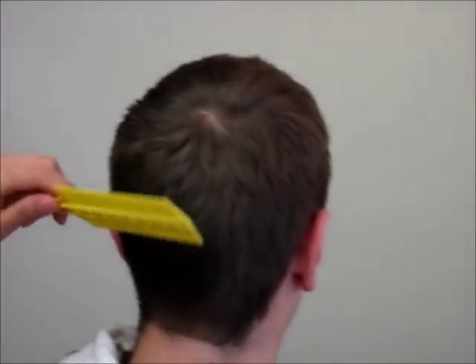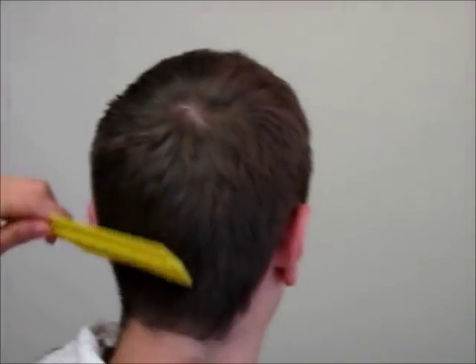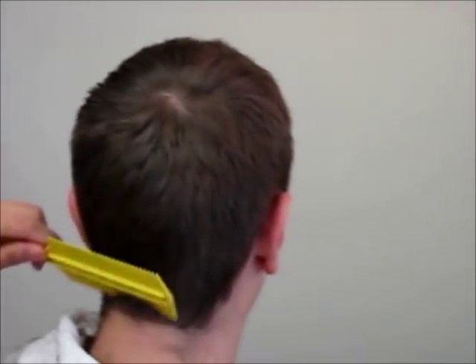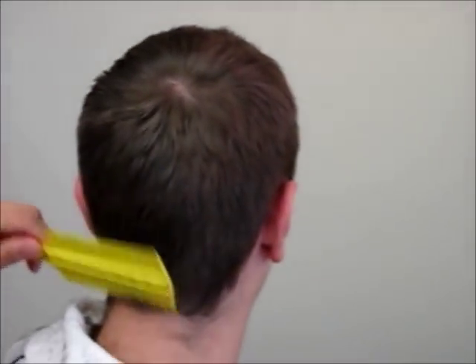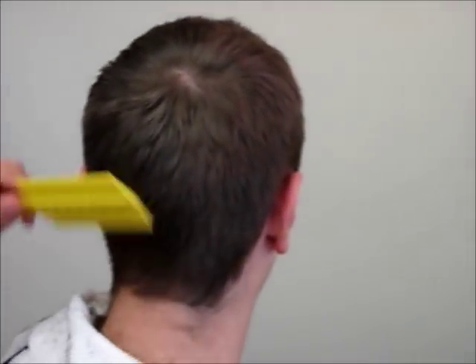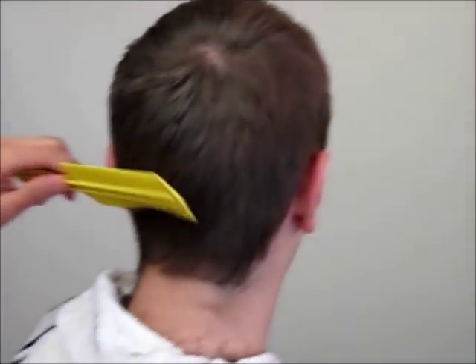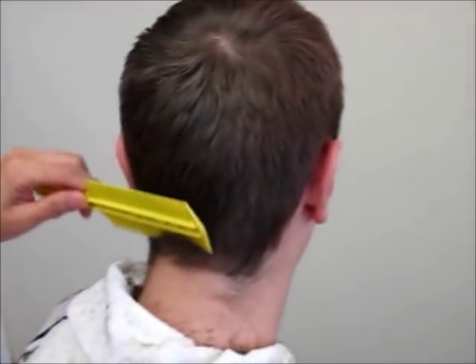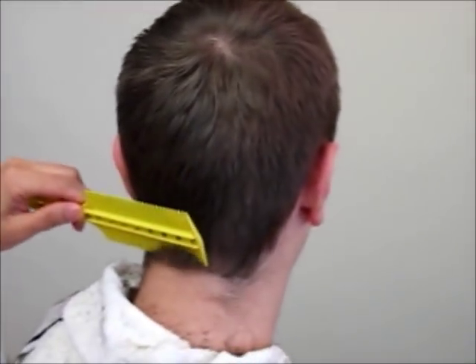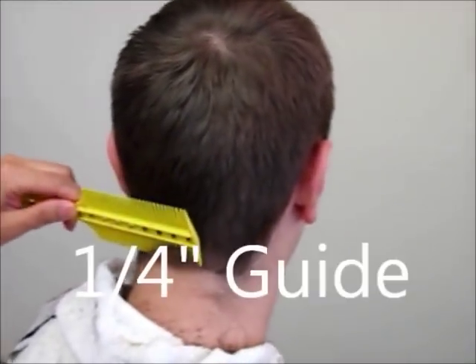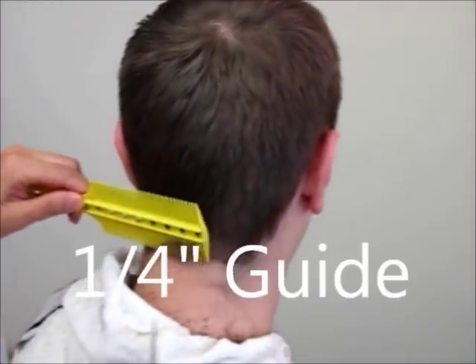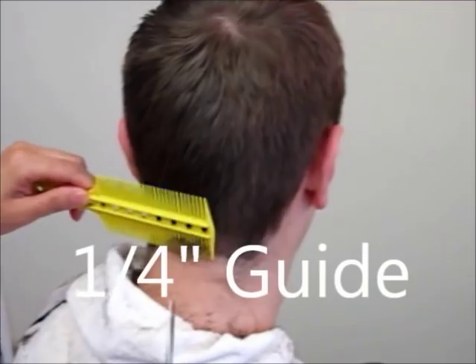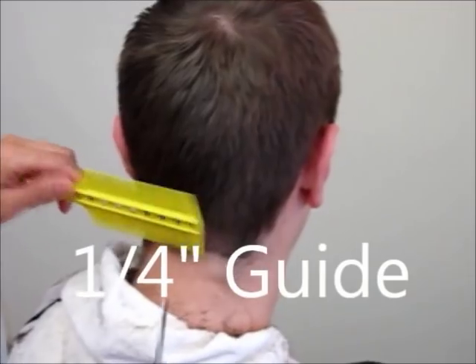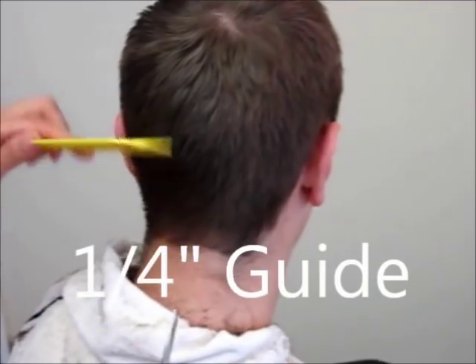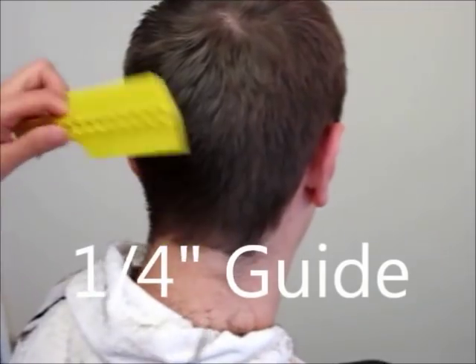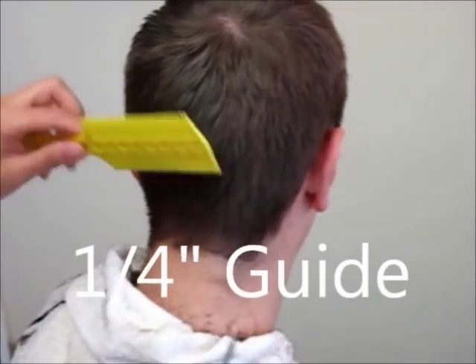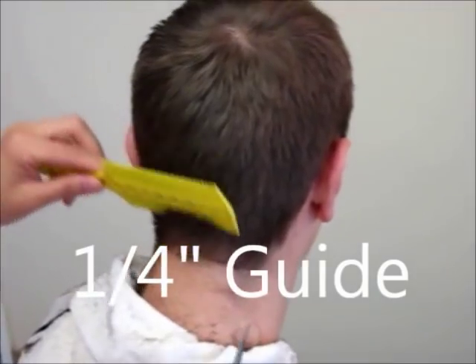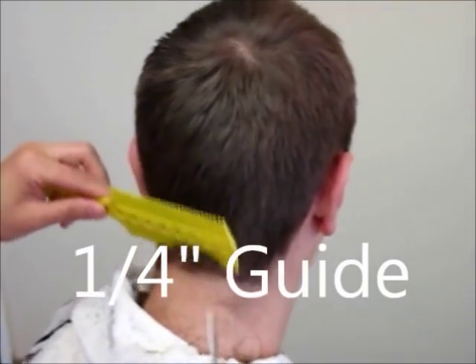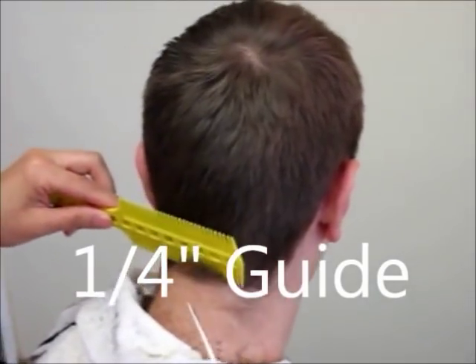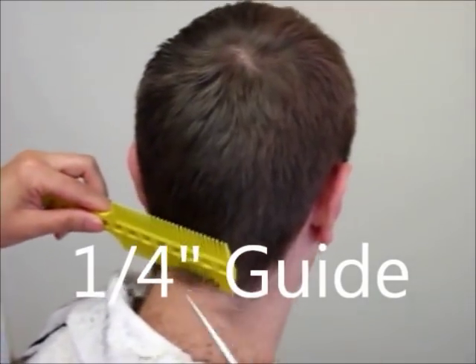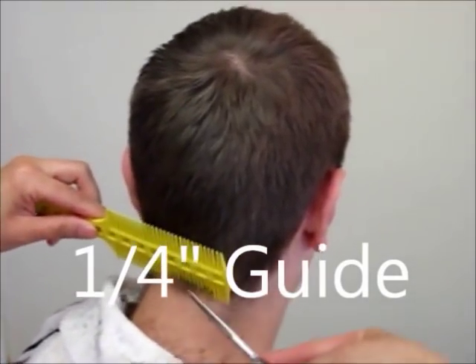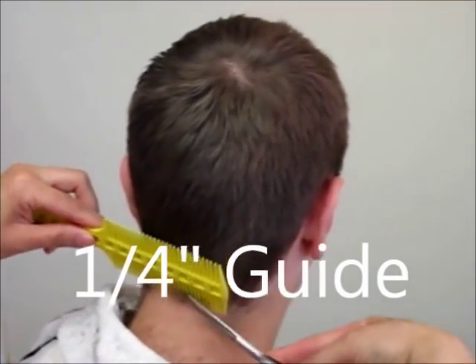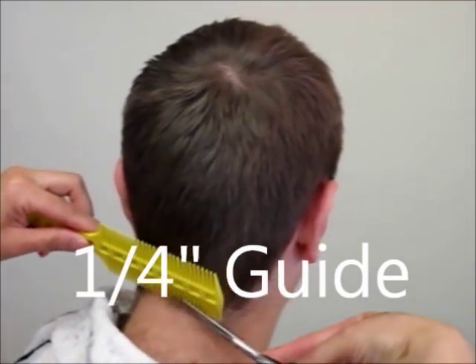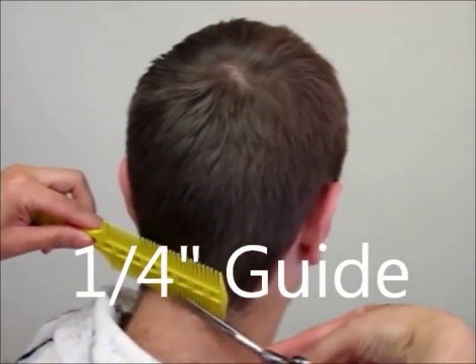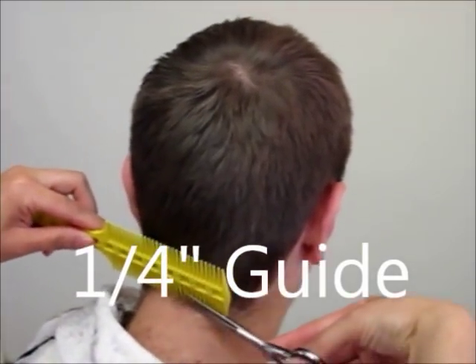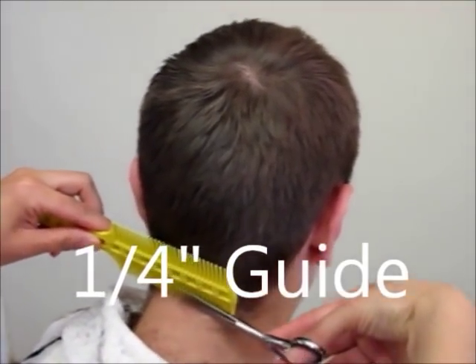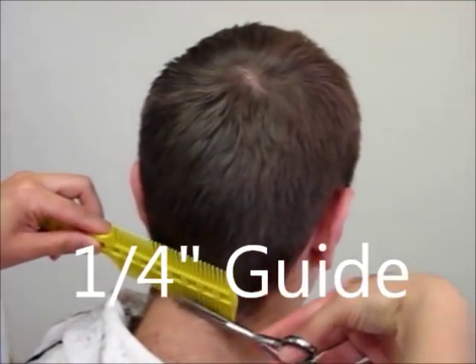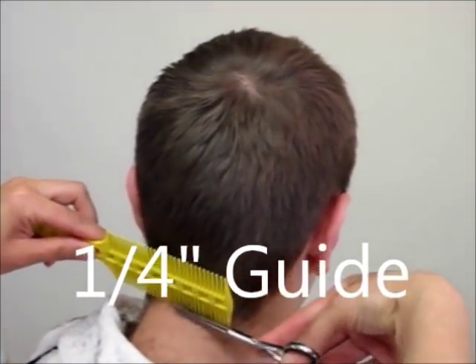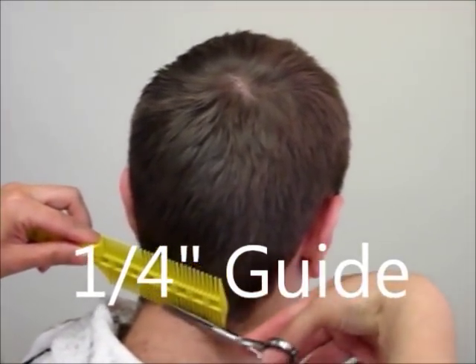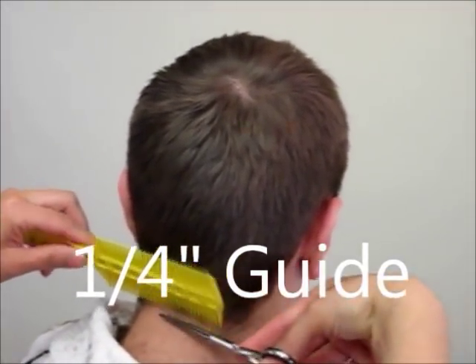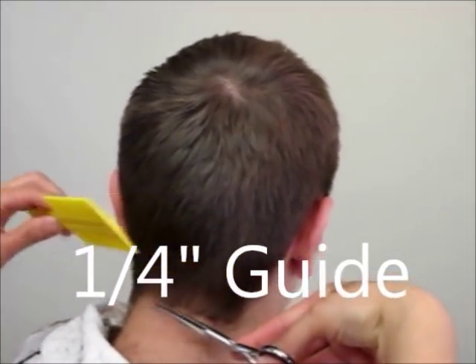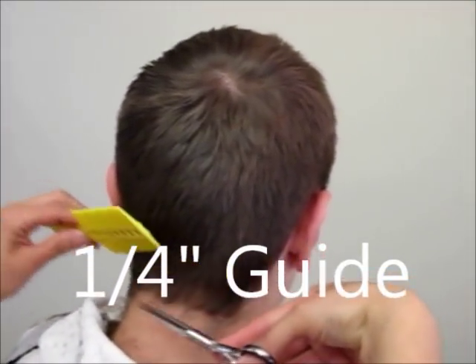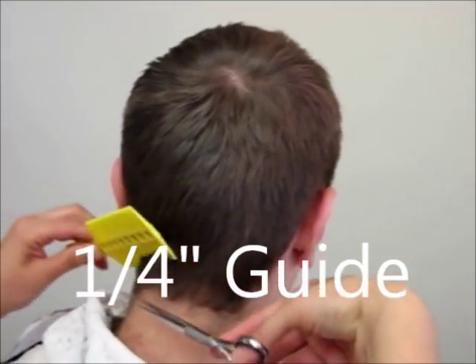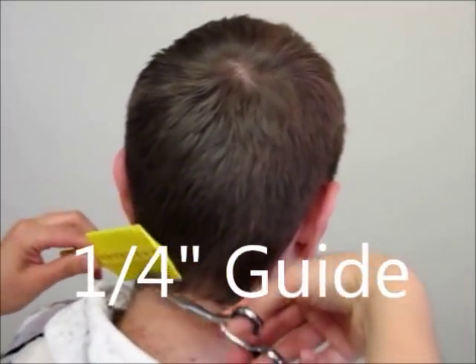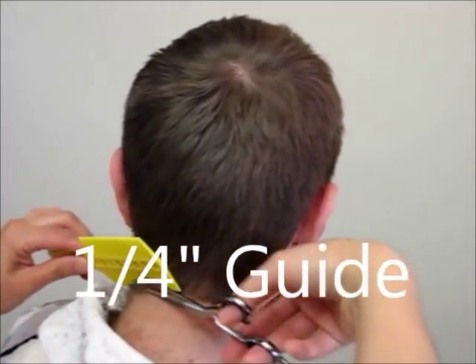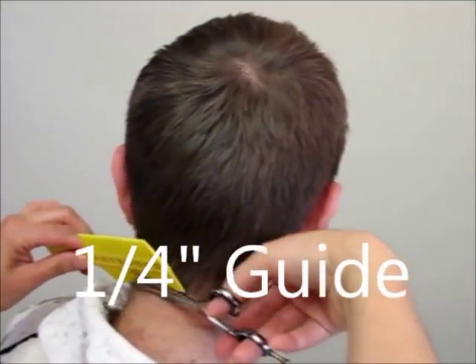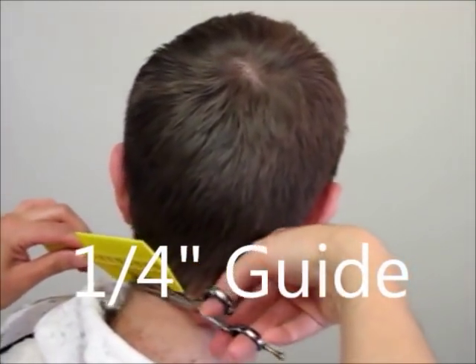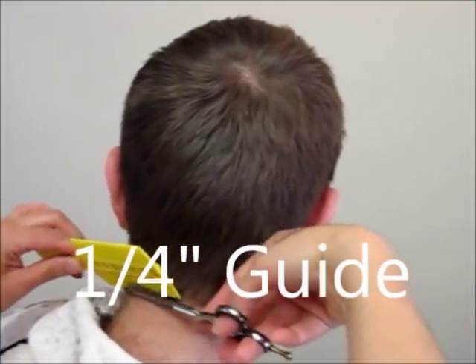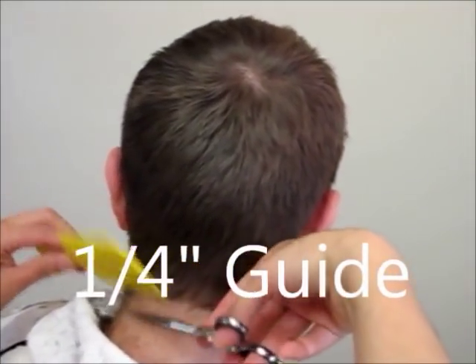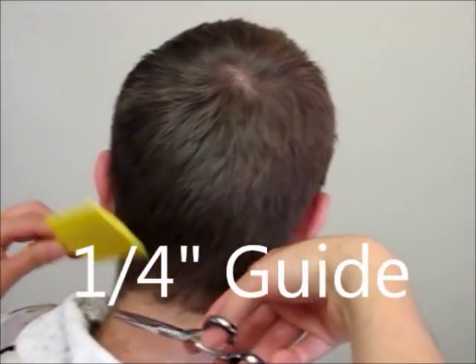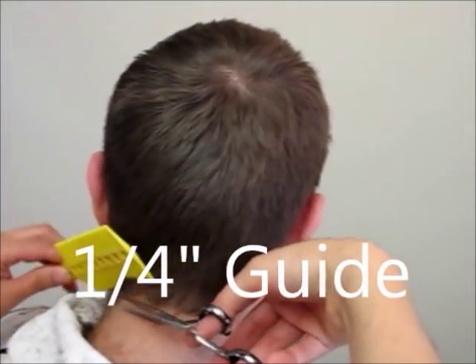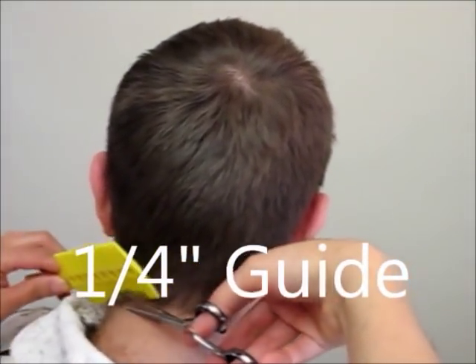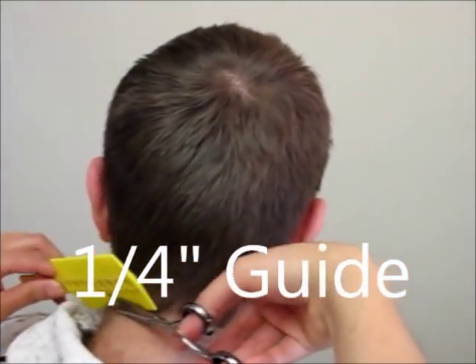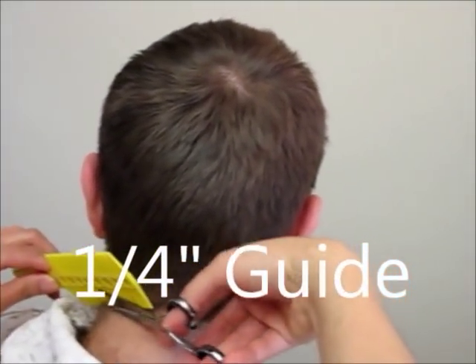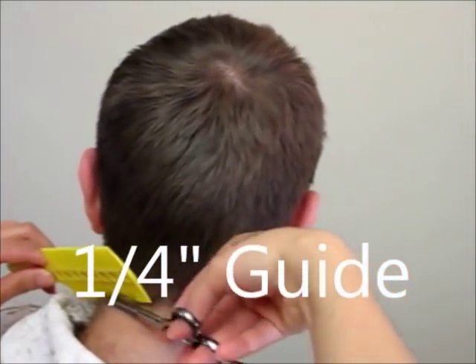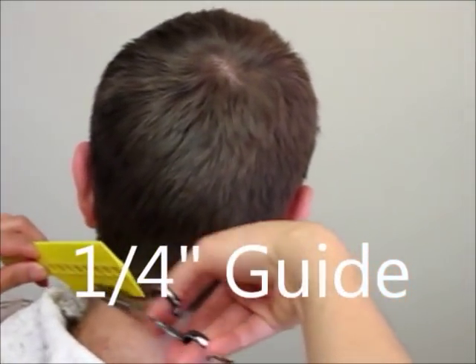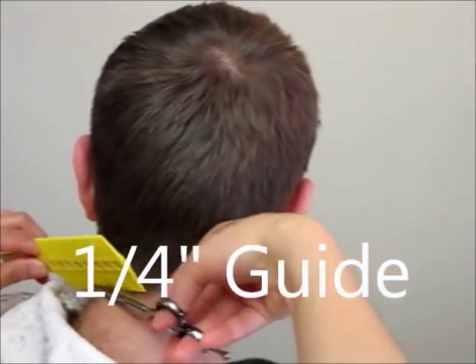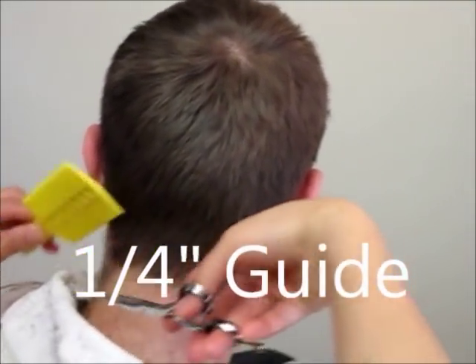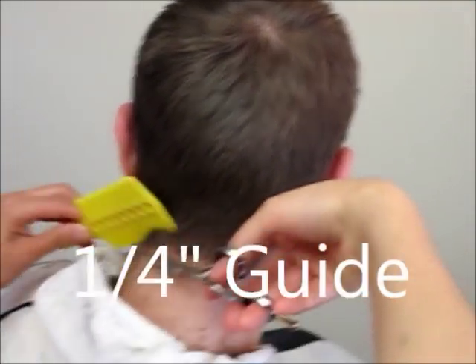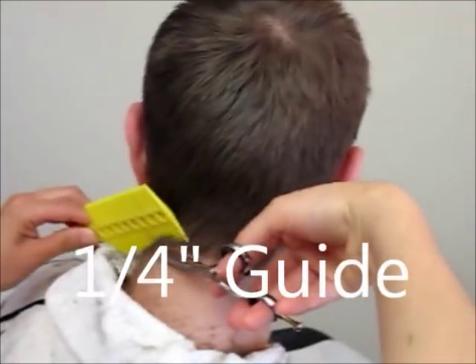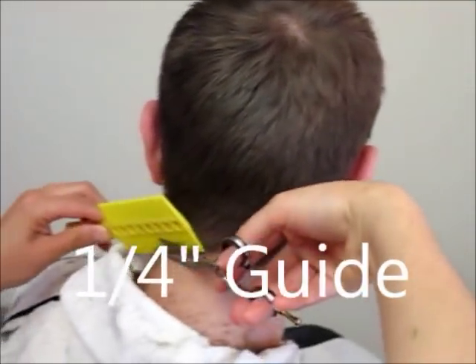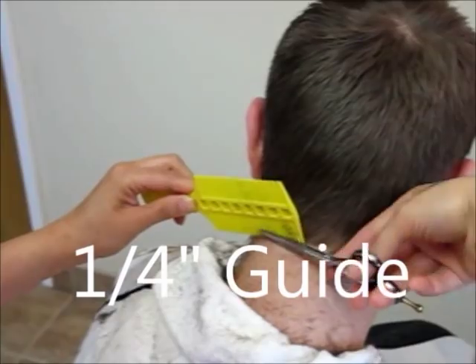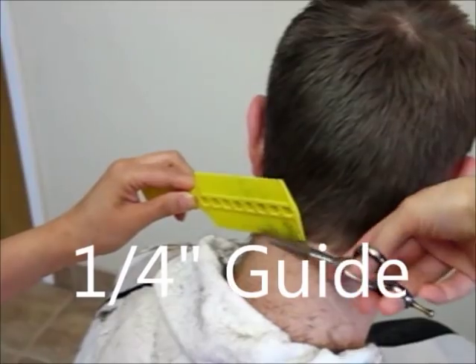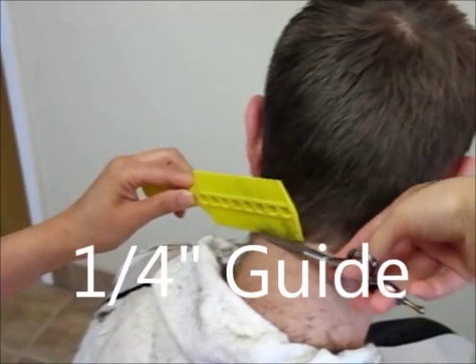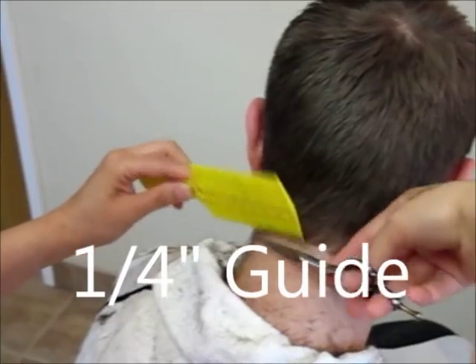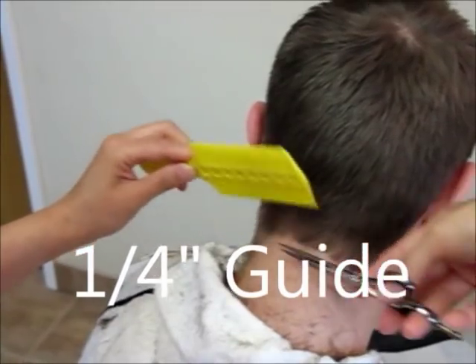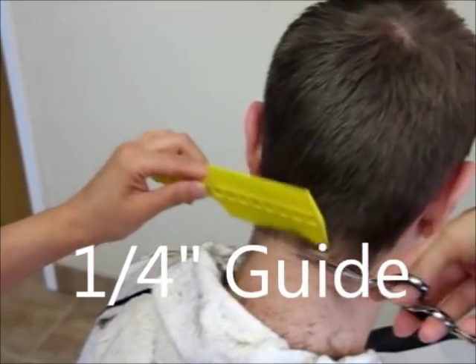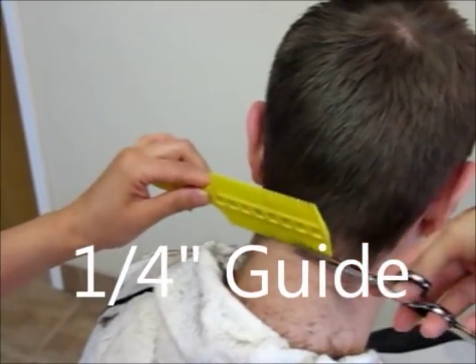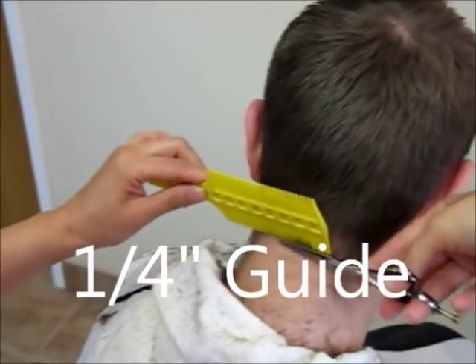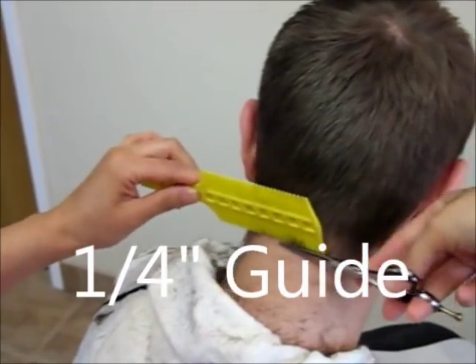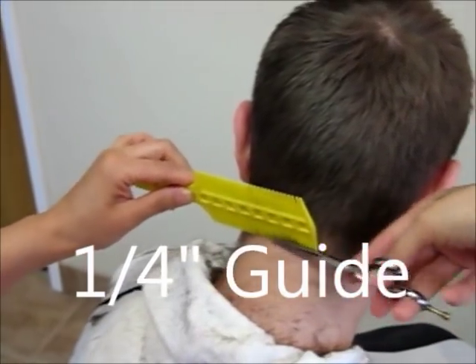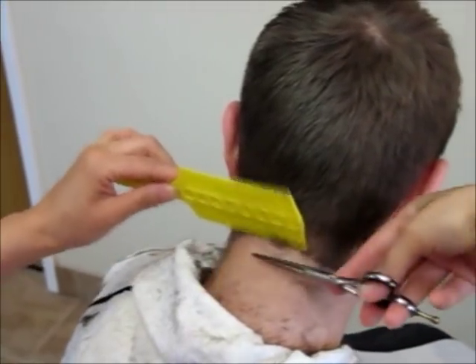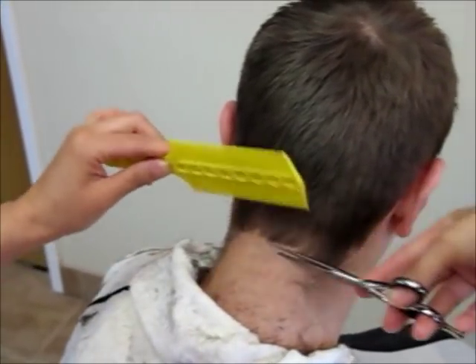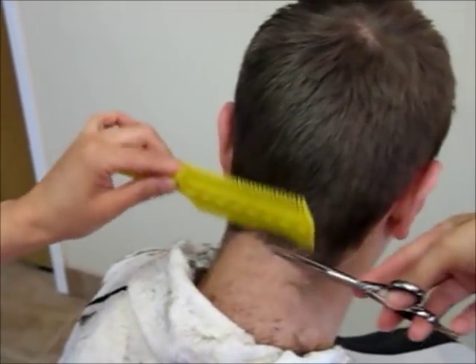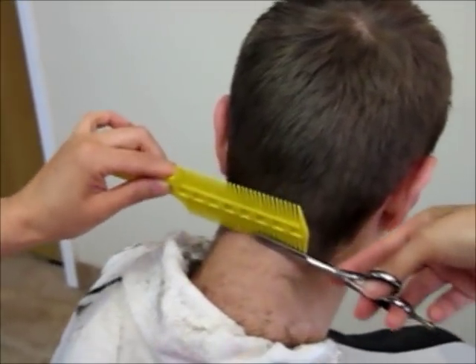Now here, when the comb is used without a guide, the comb itself equates to ¼ inch. We use that to clean up and finish all the hairline.